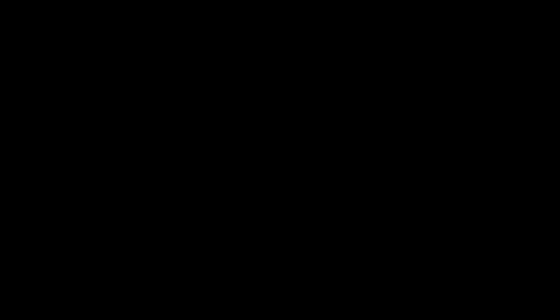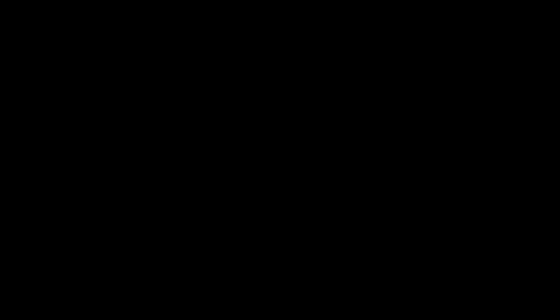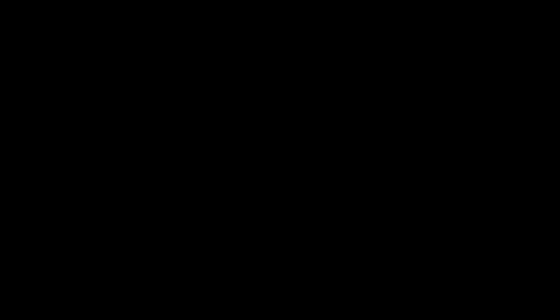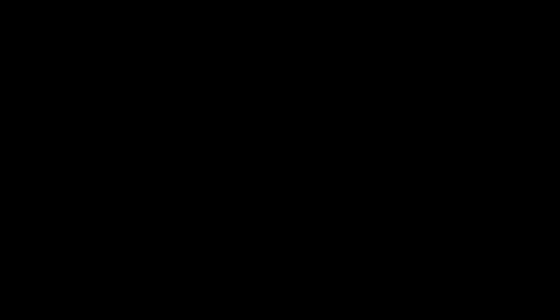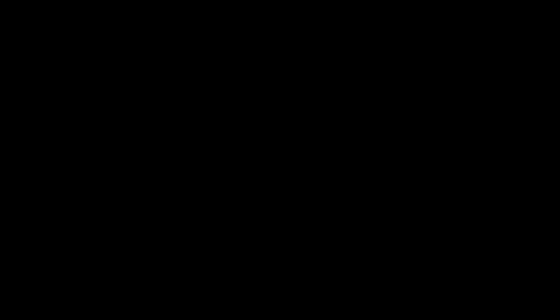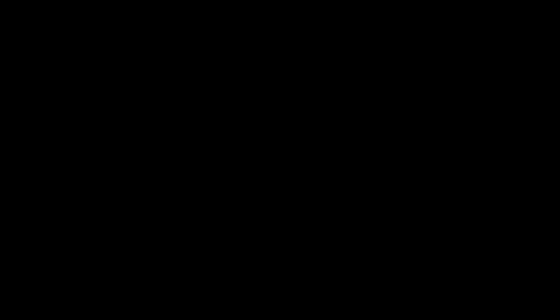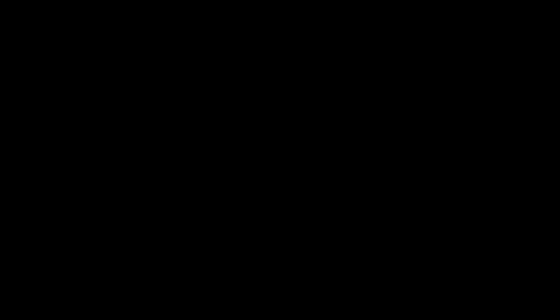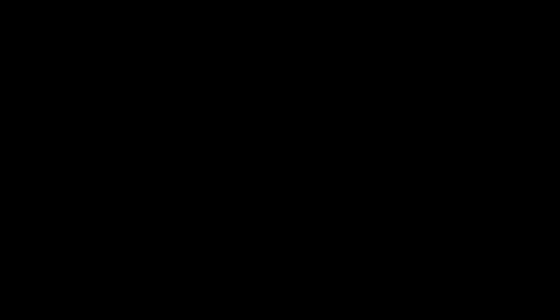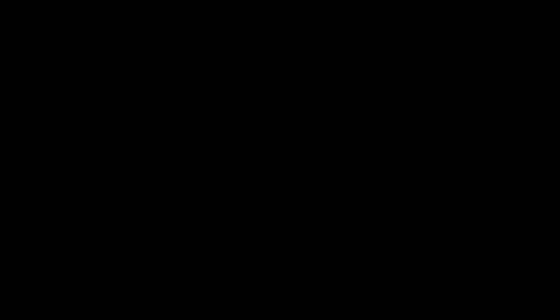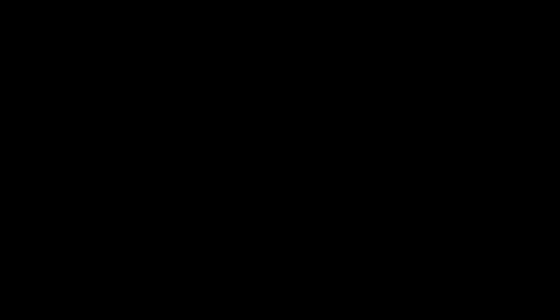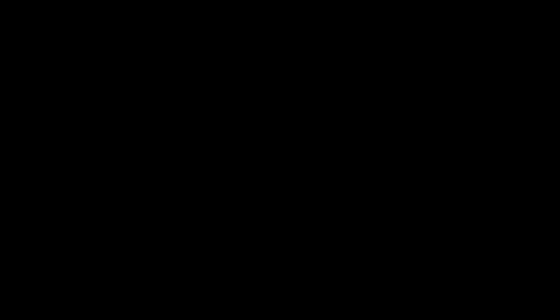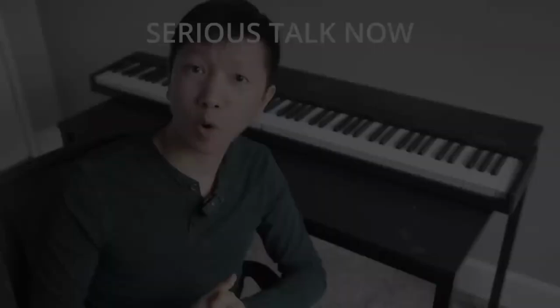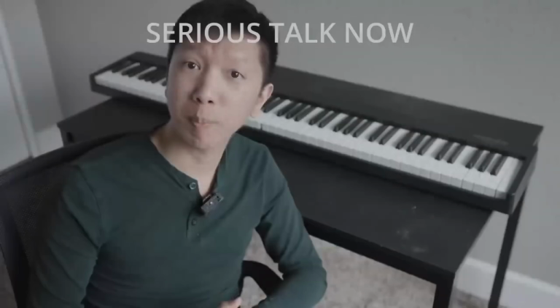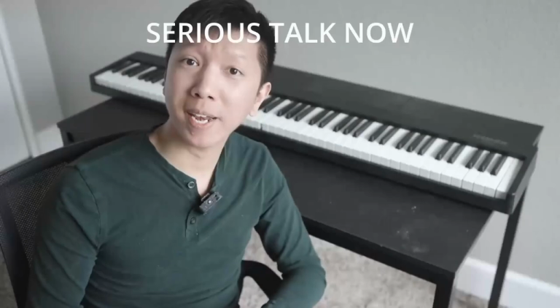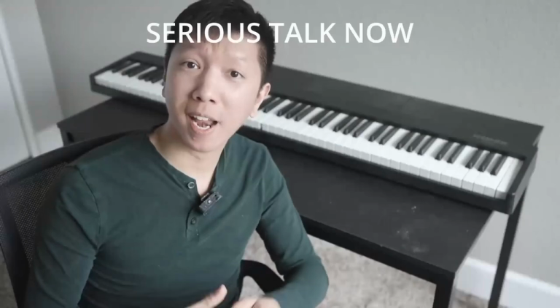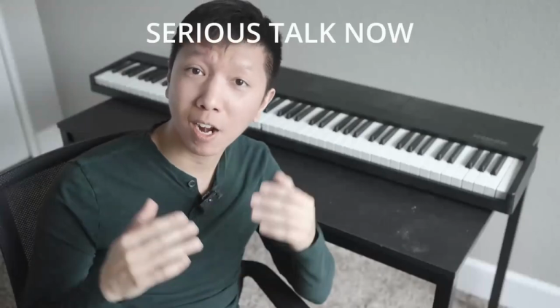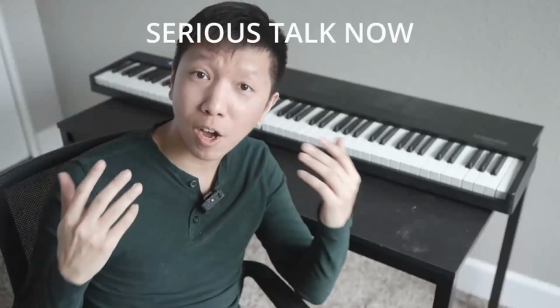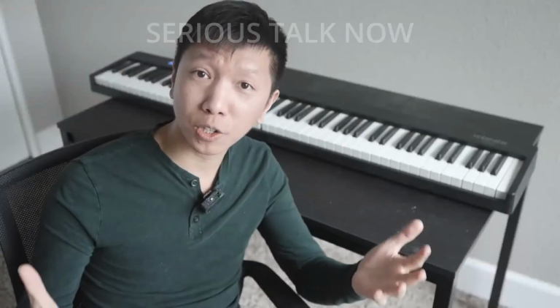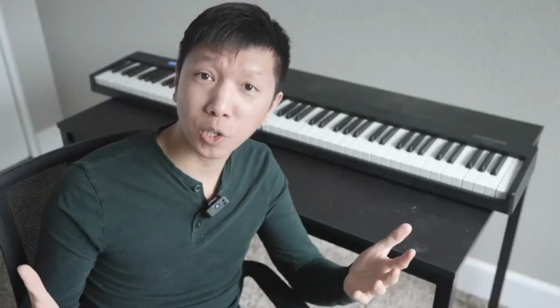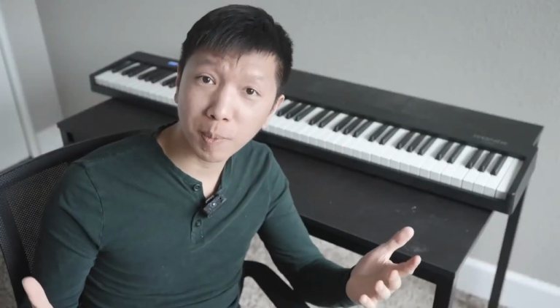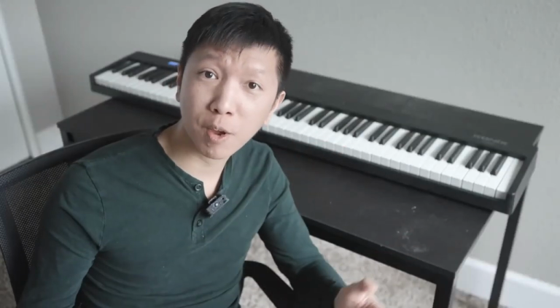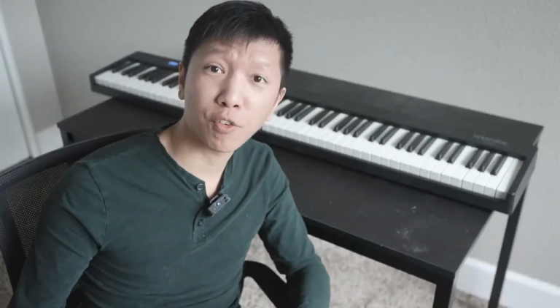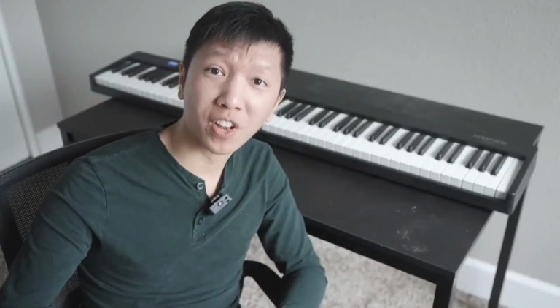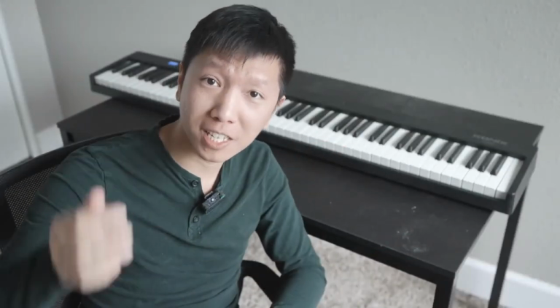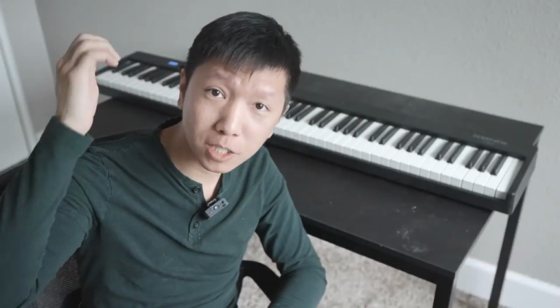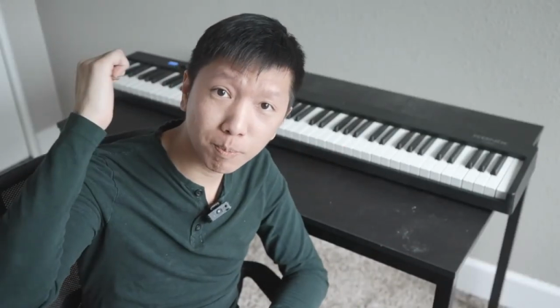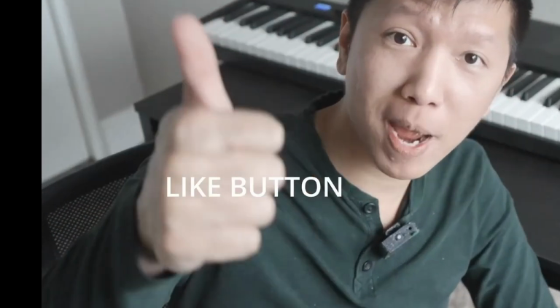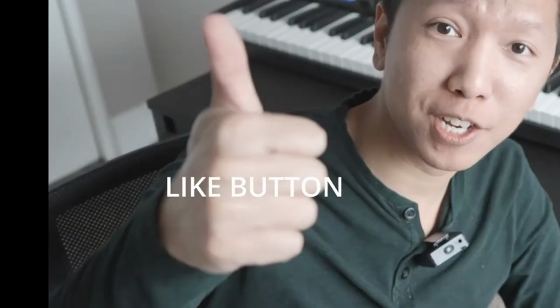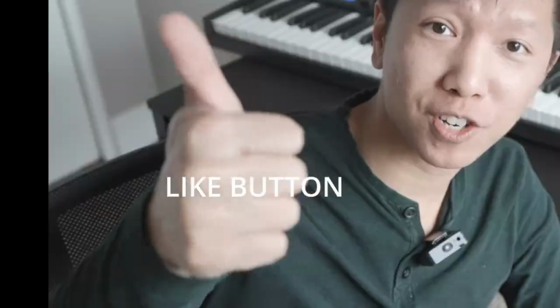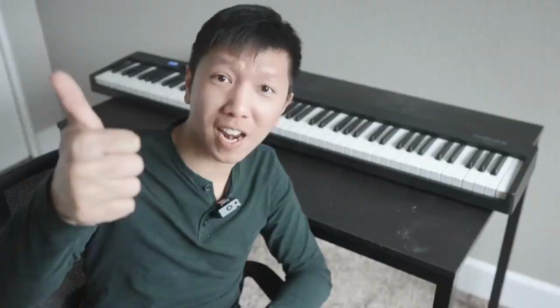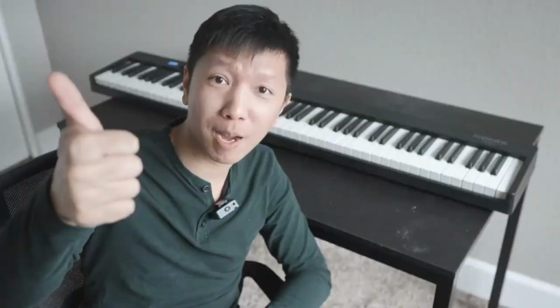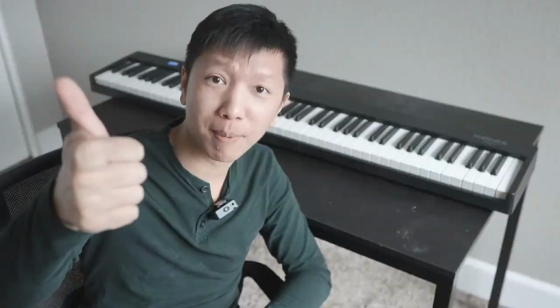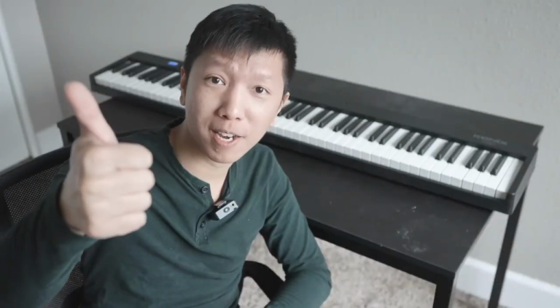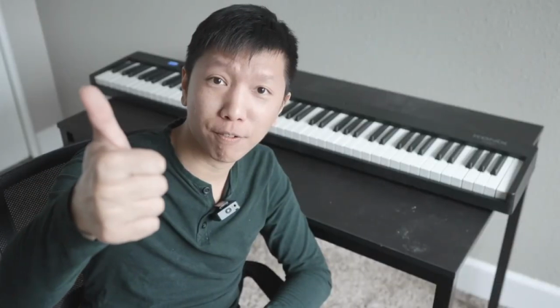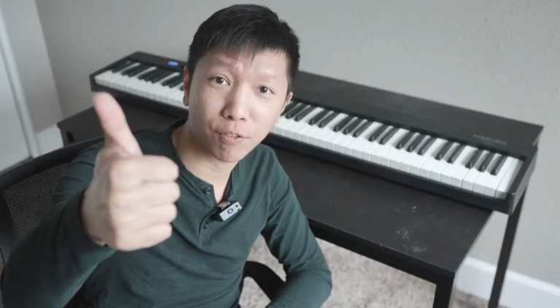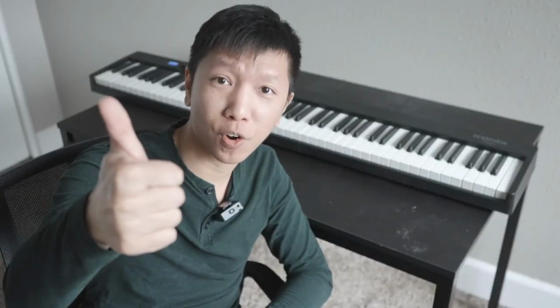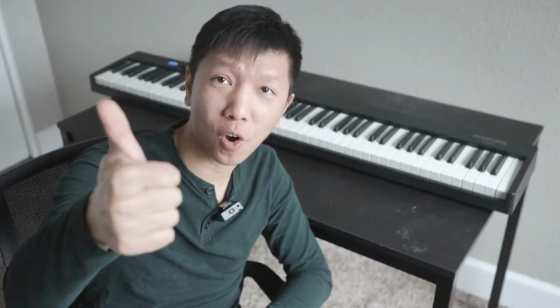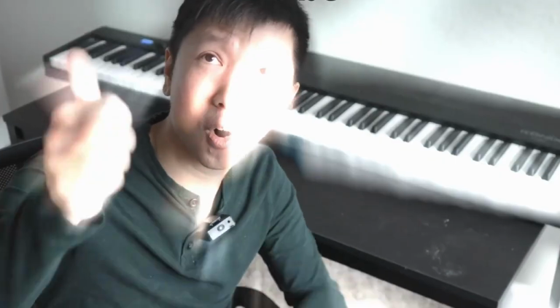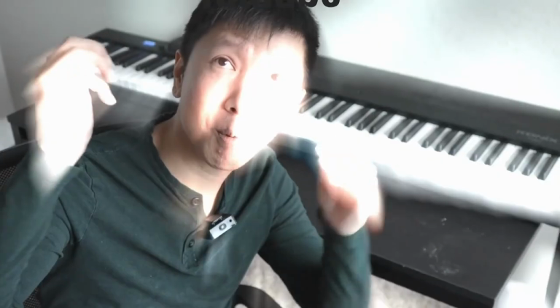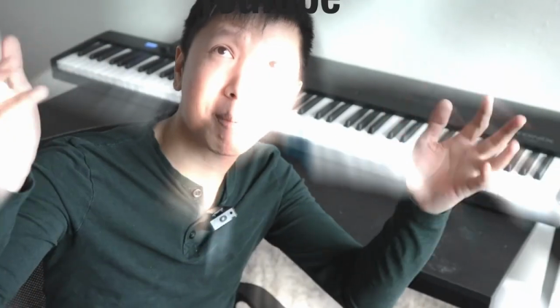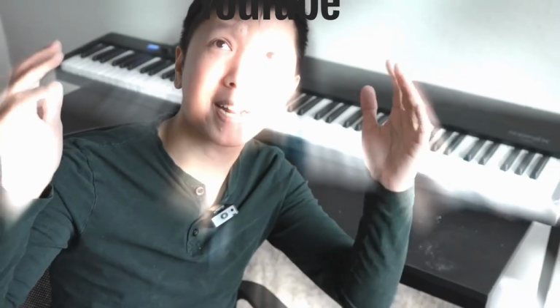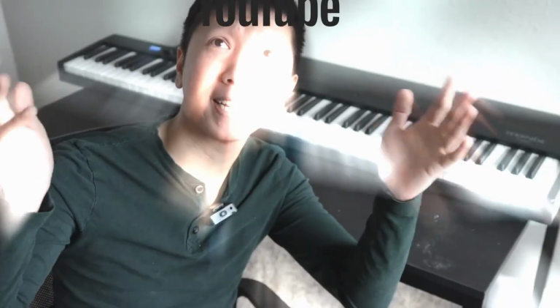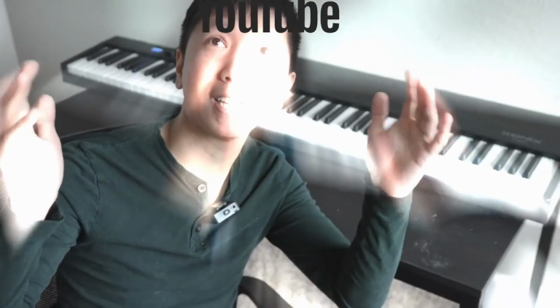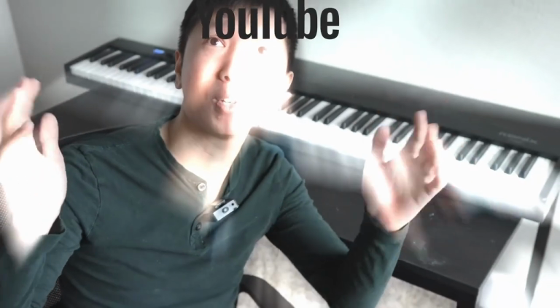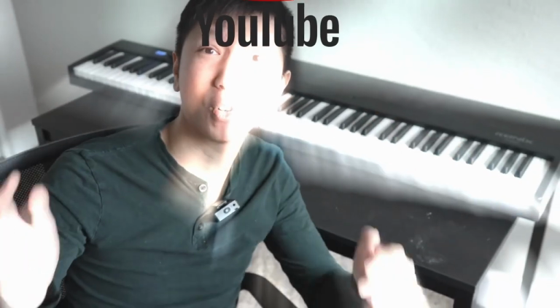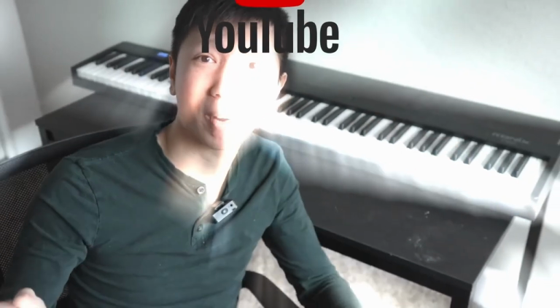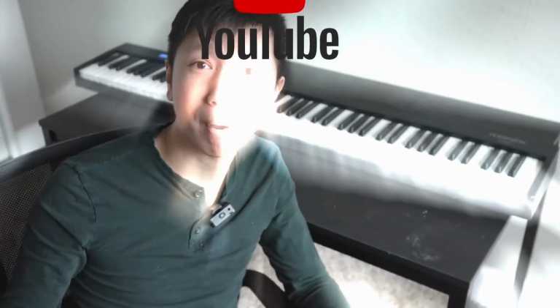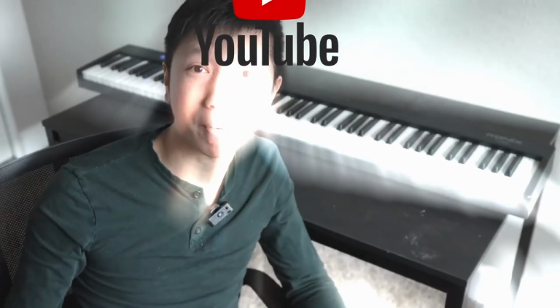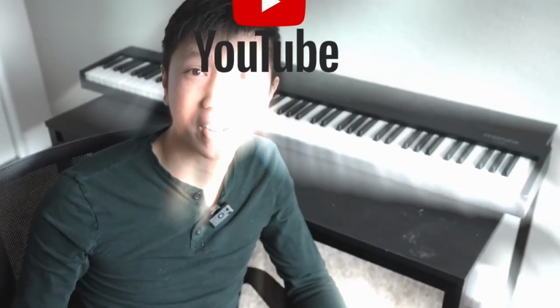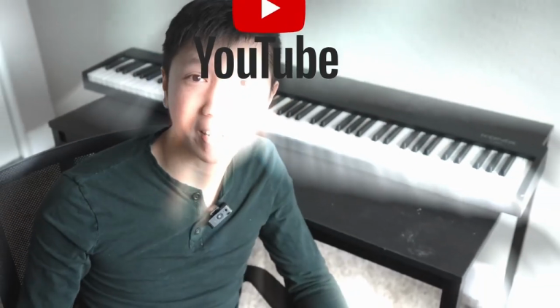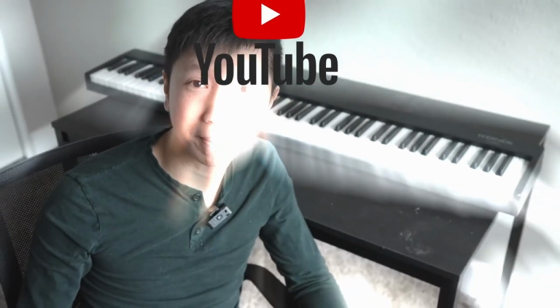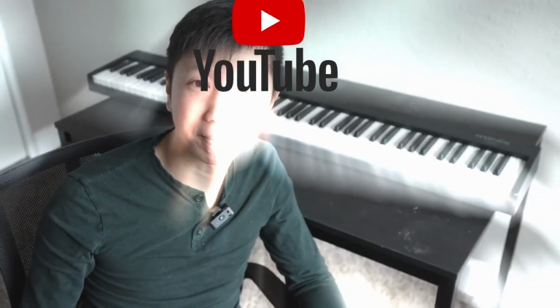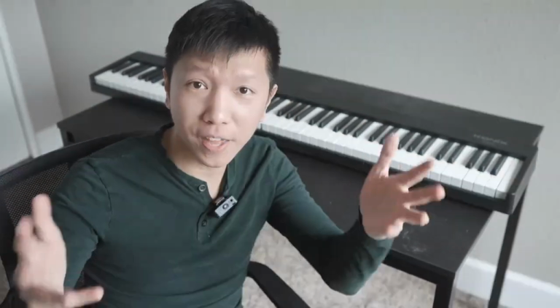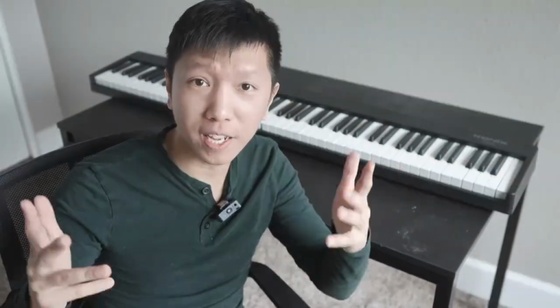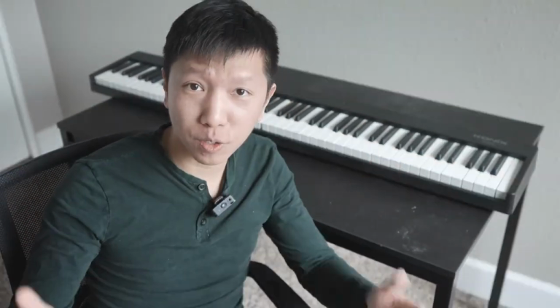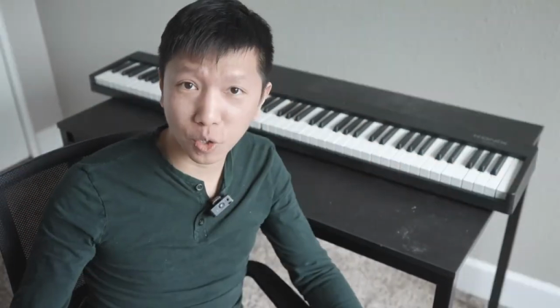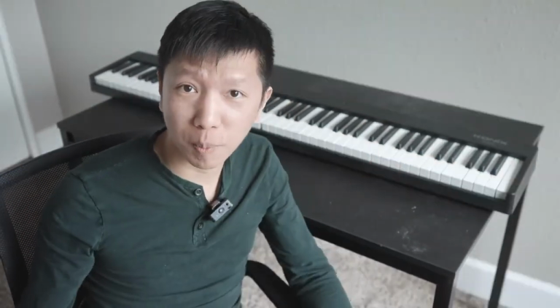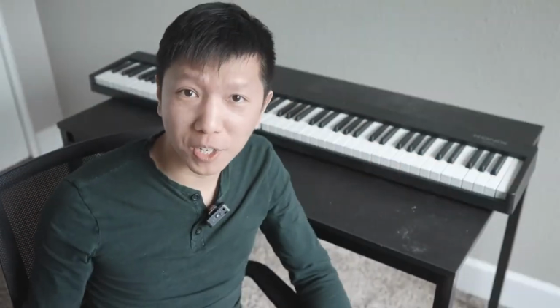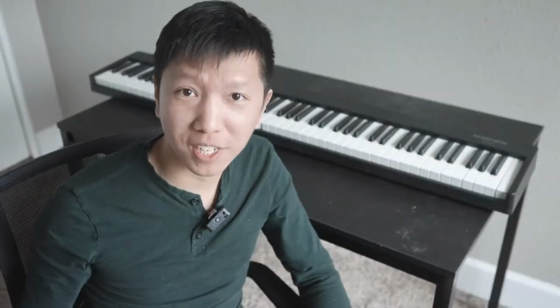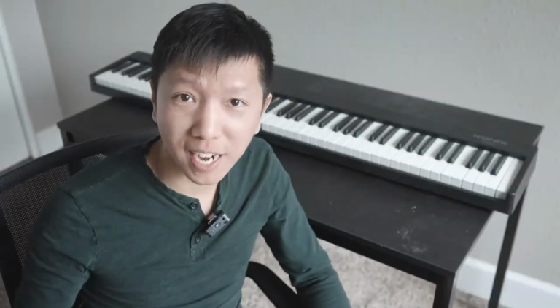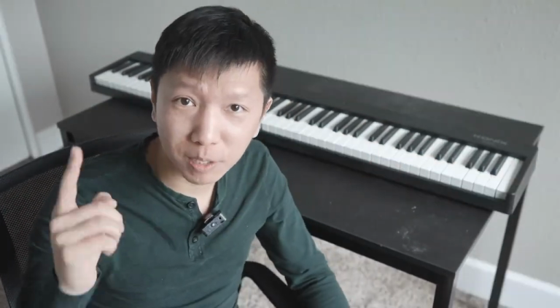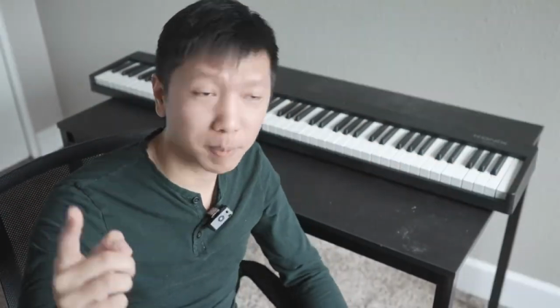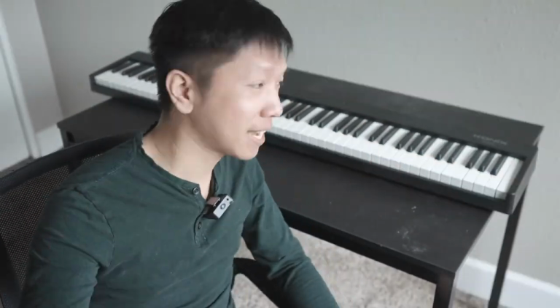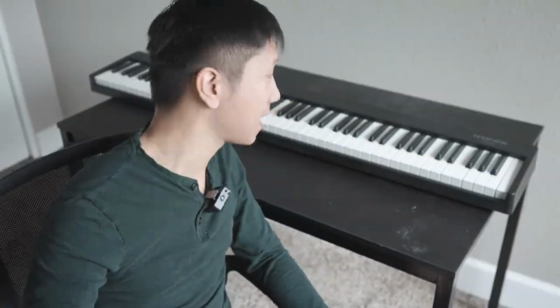Before I start the video, it would mean a lot to me if you can smash the like button for the almighty YouTube algorithm. Thank you so much, let's begin.